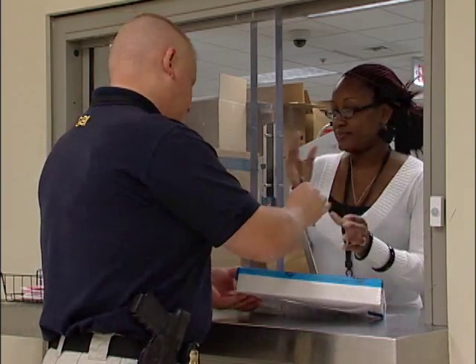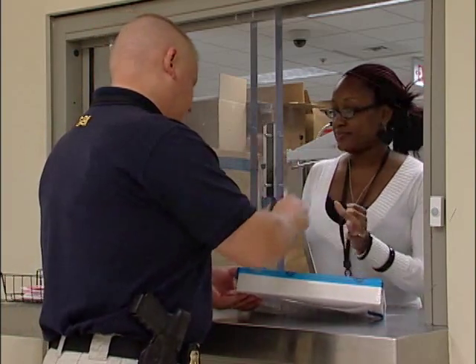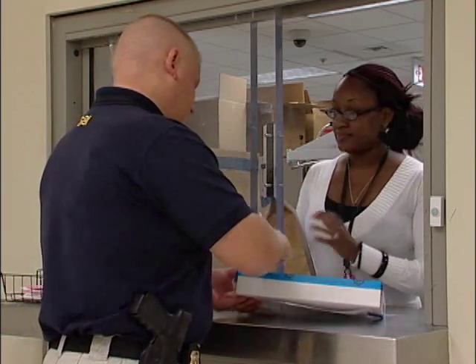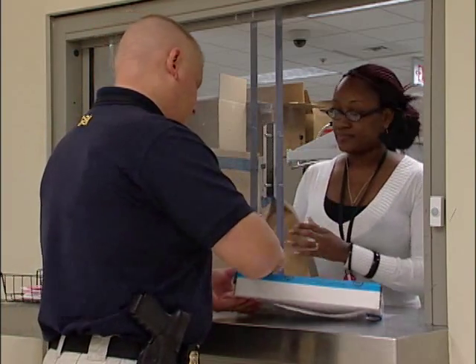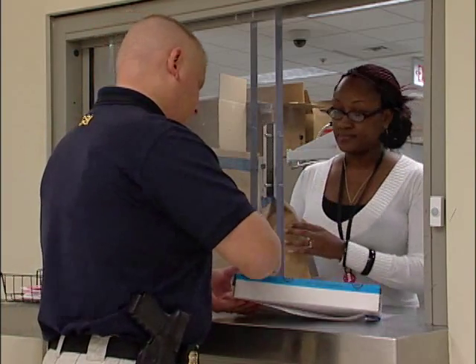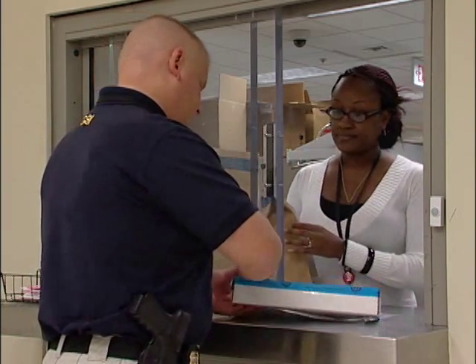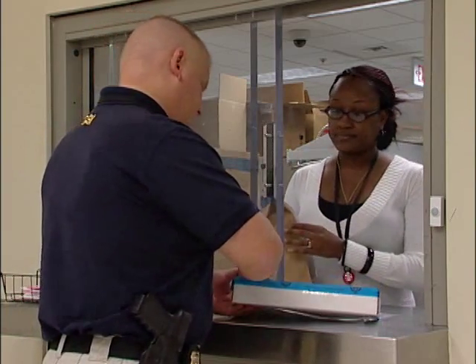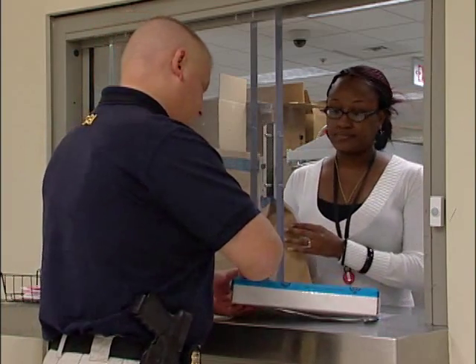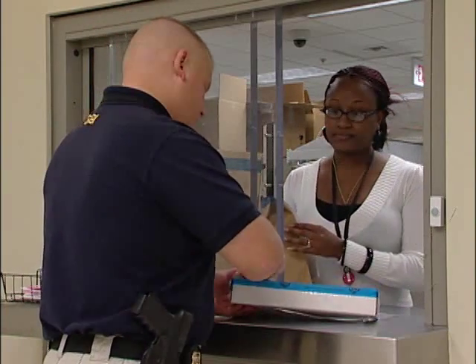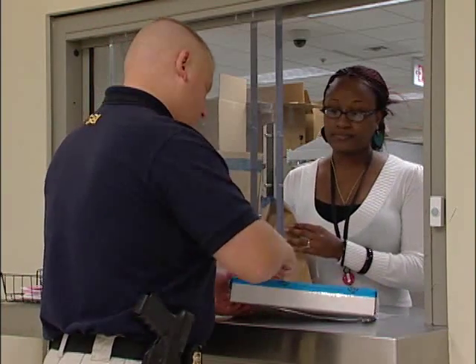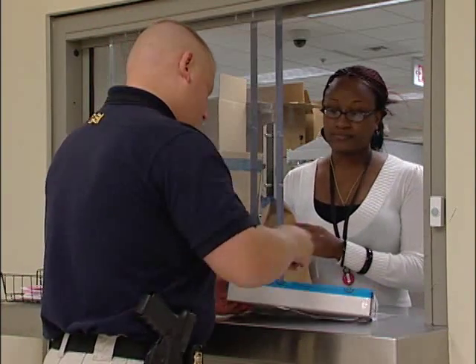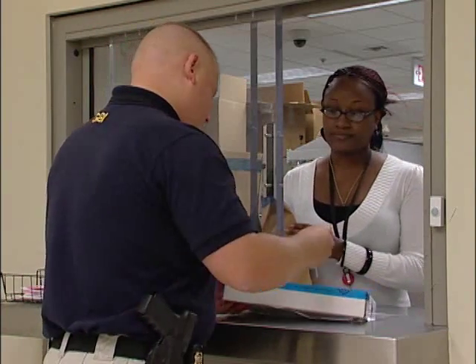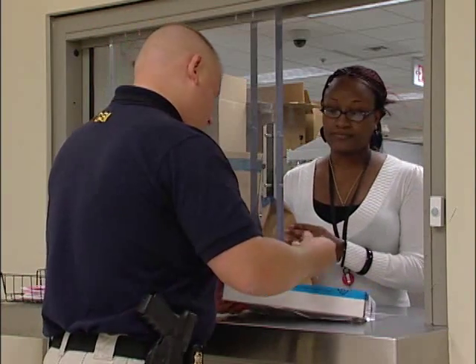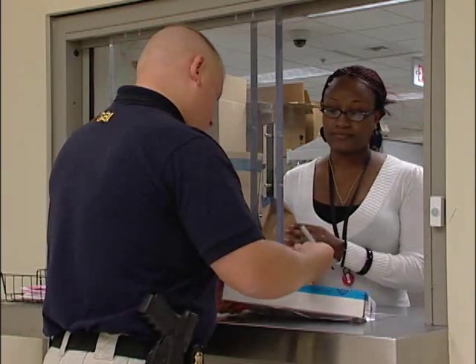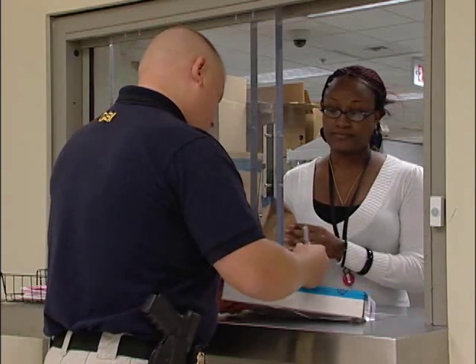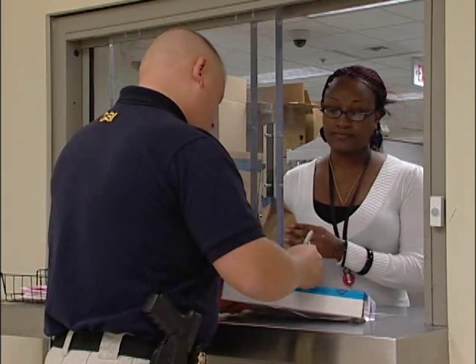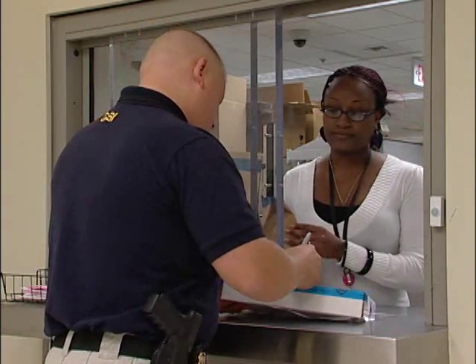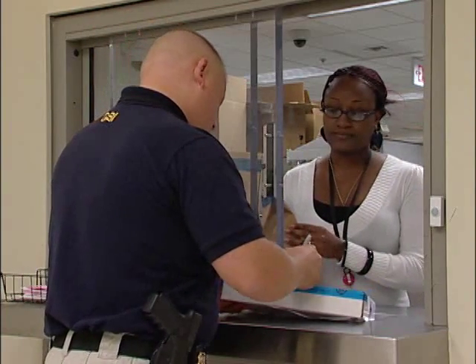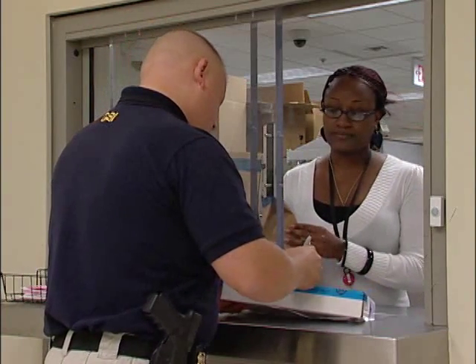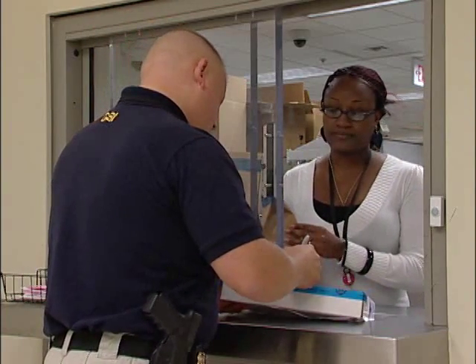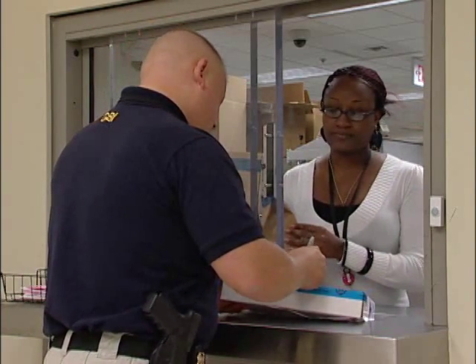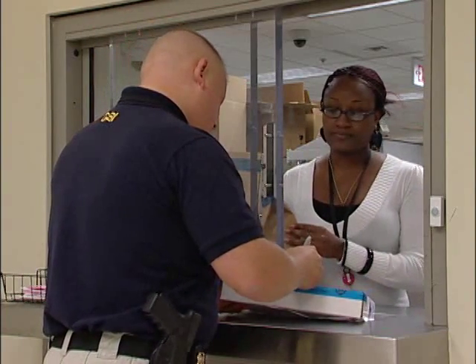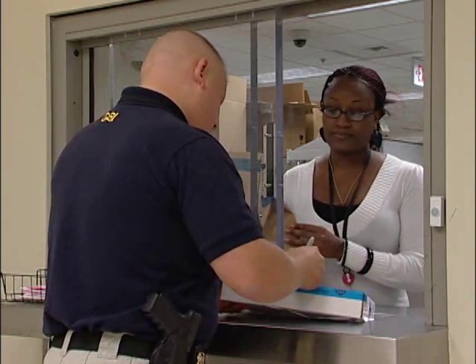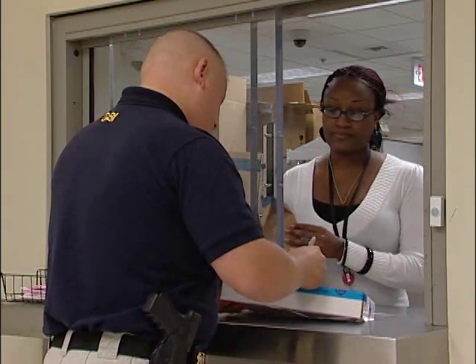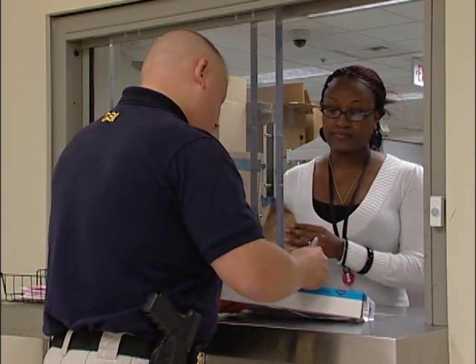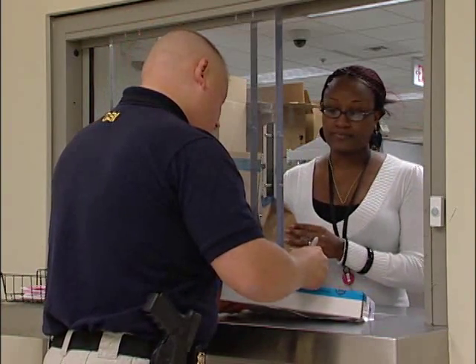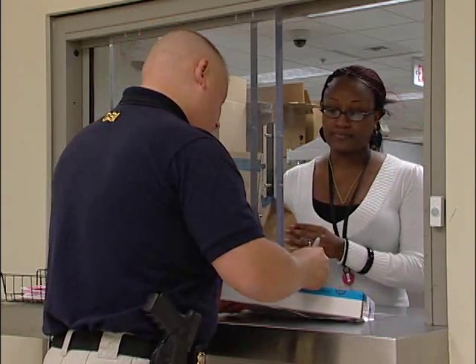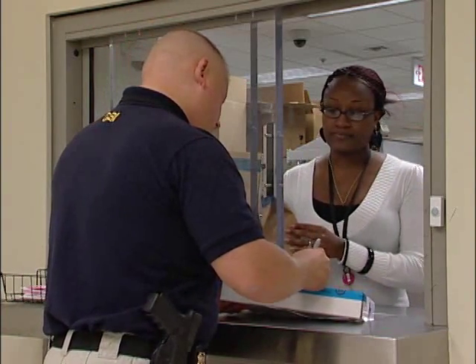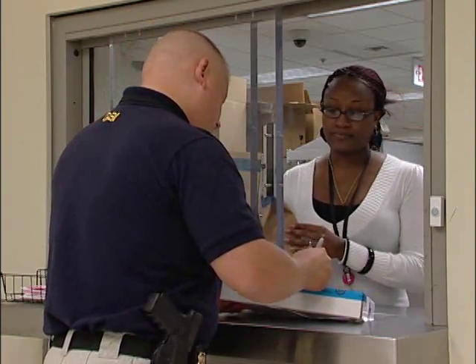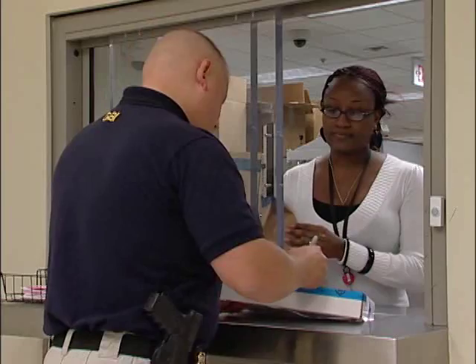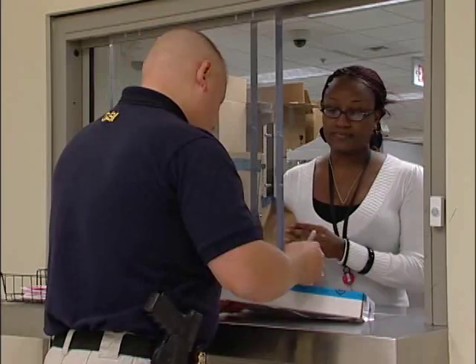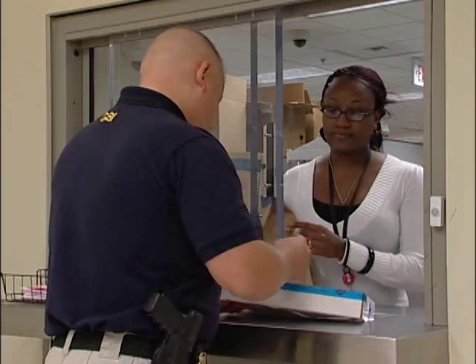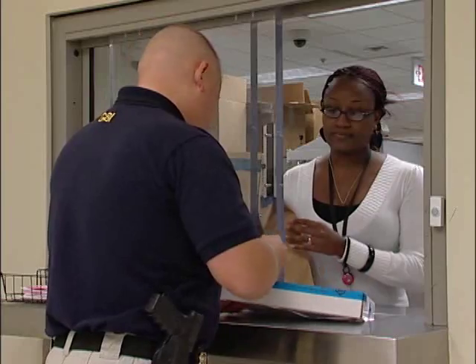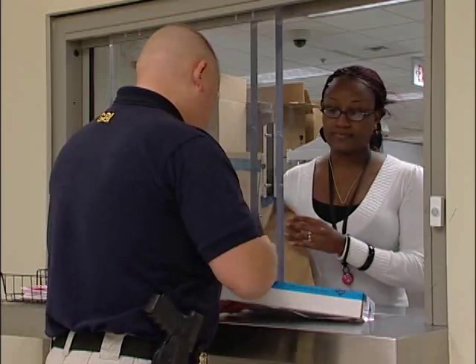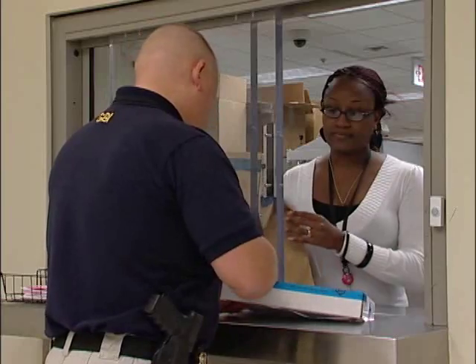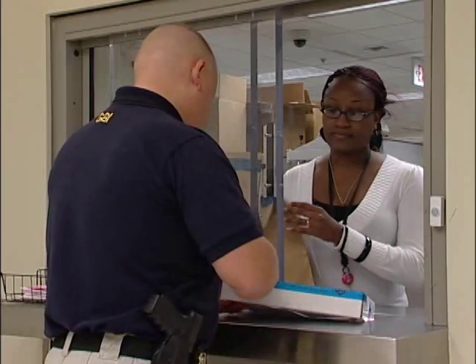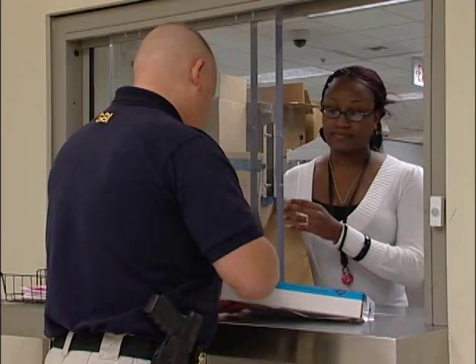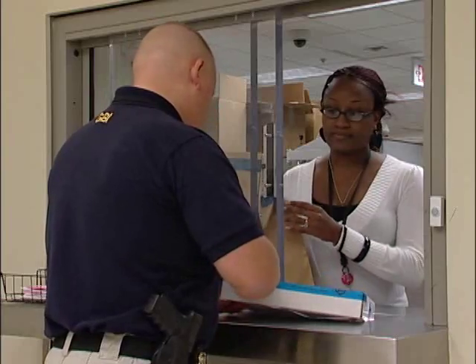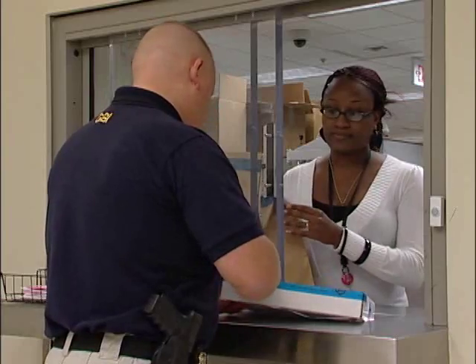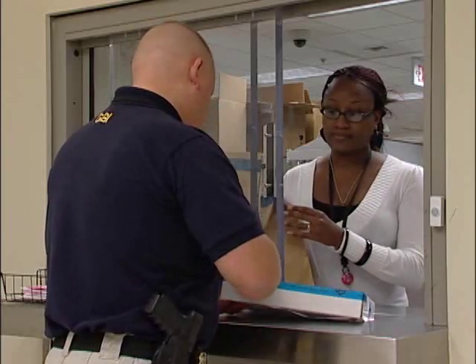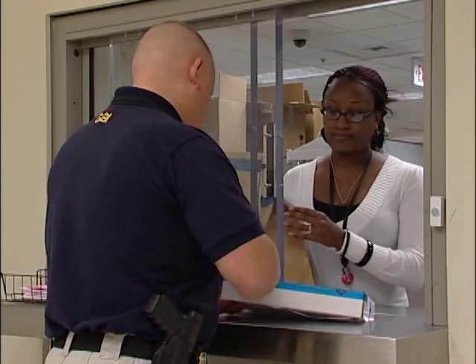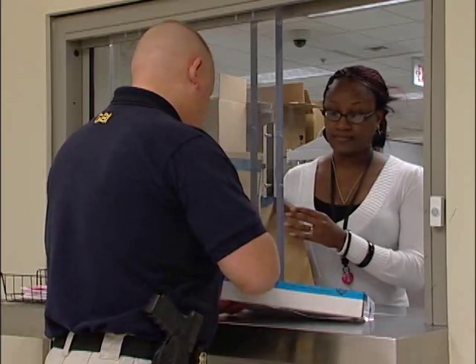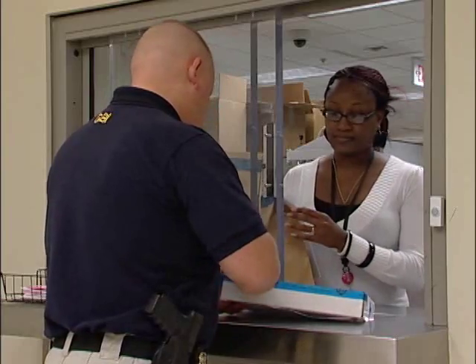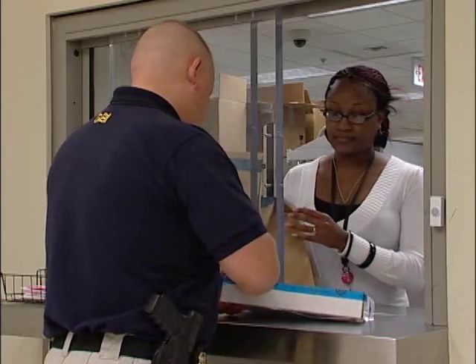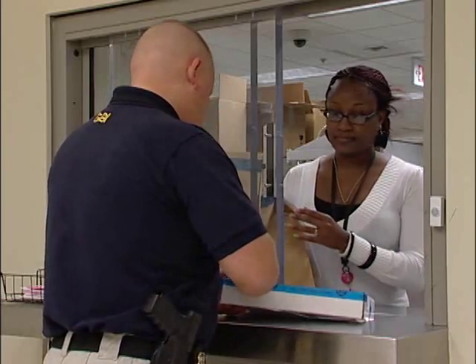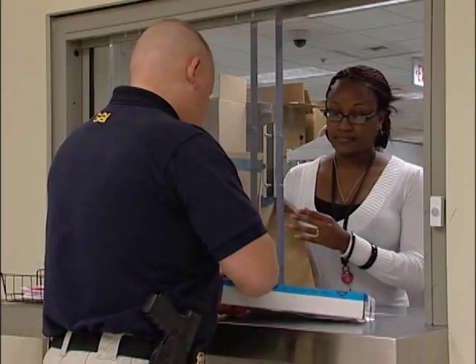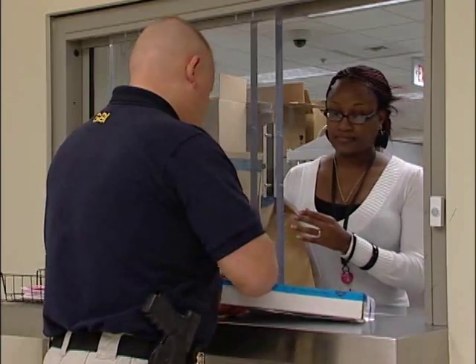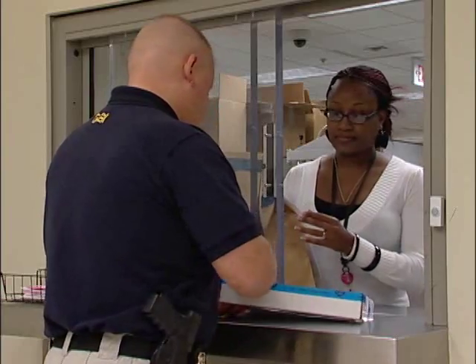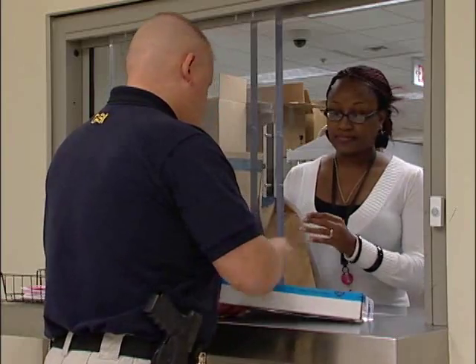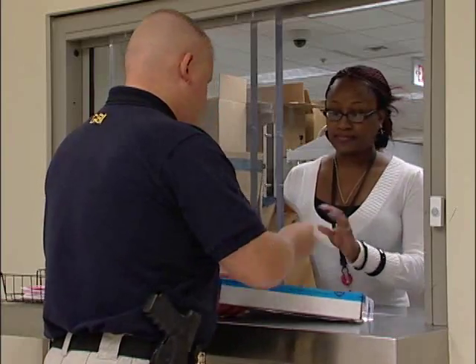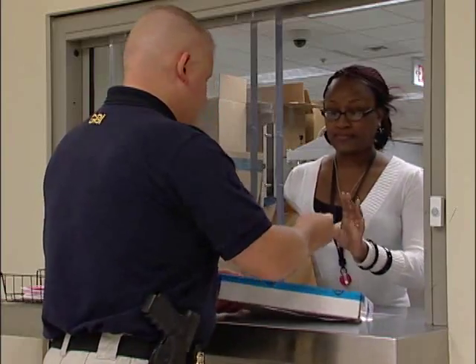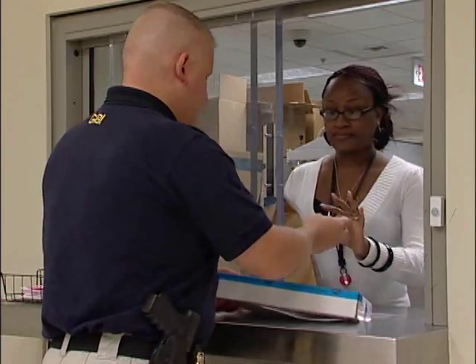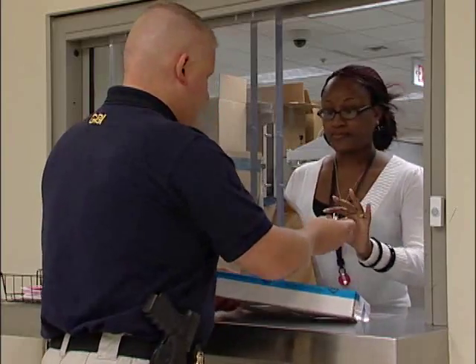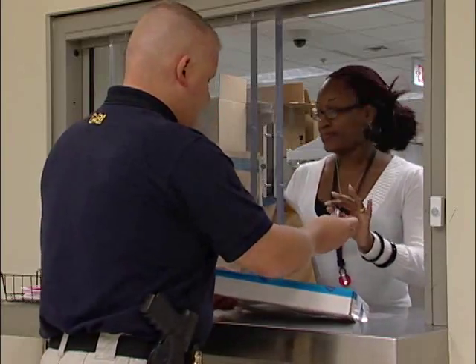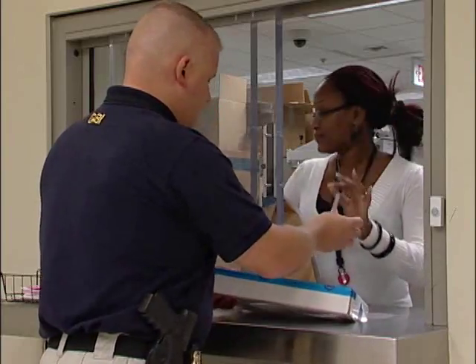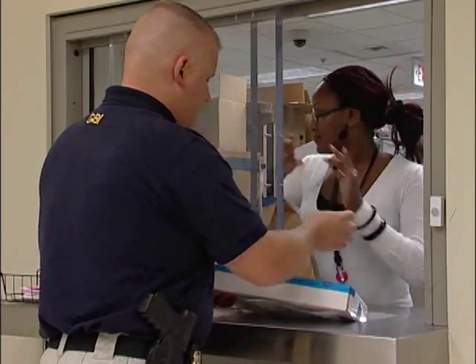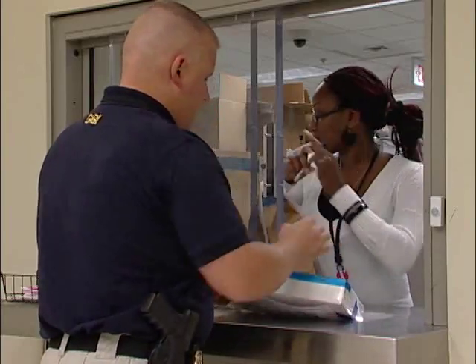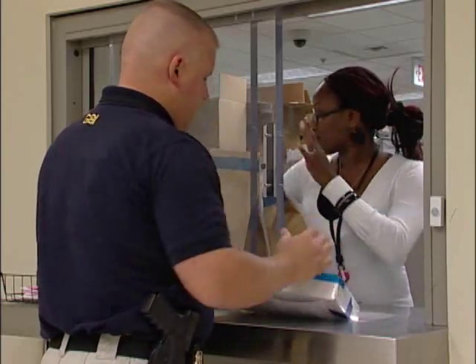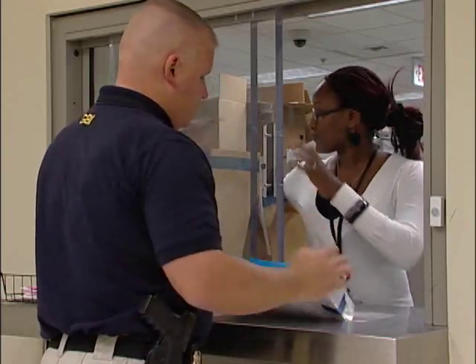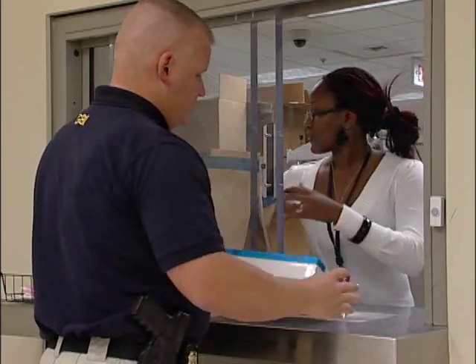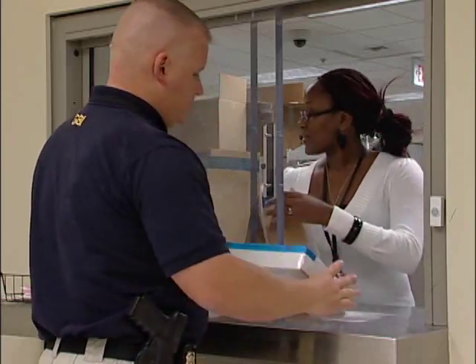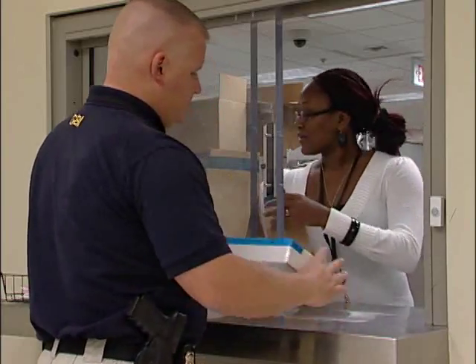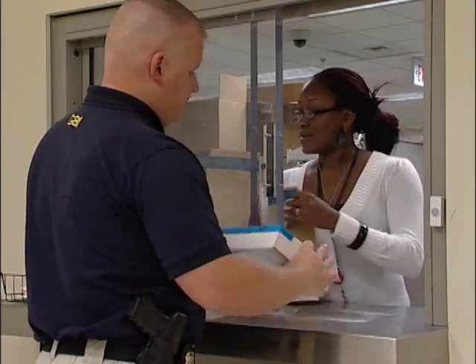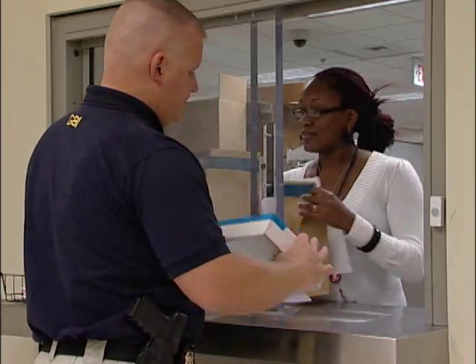How evidence is packaged can impact the outcome of testing, so it is imperative that the standards set by the lab are followed.